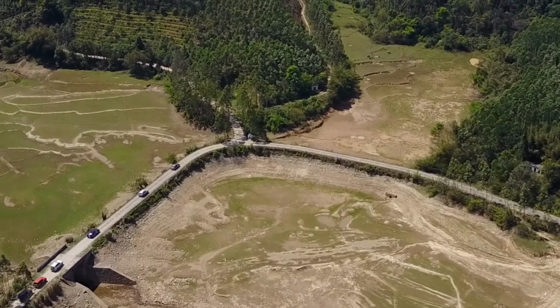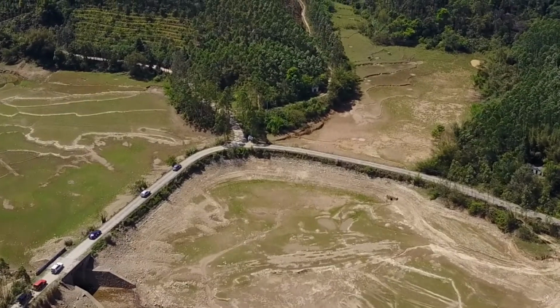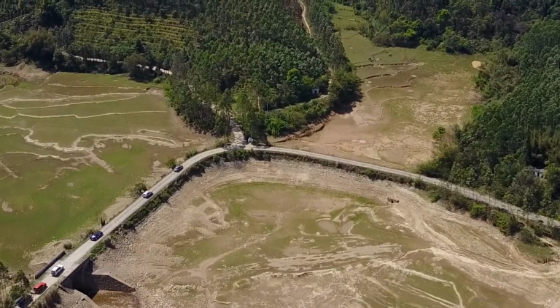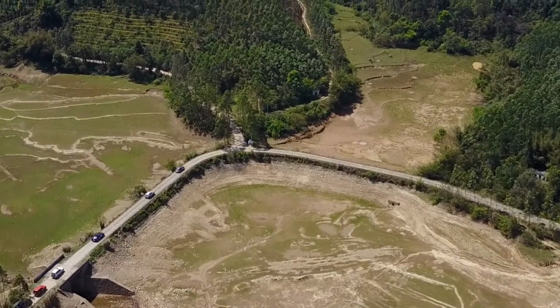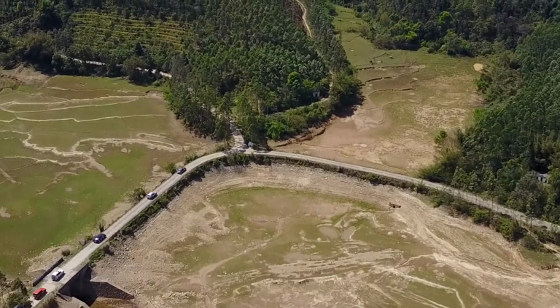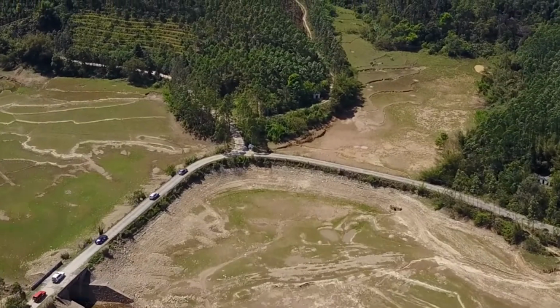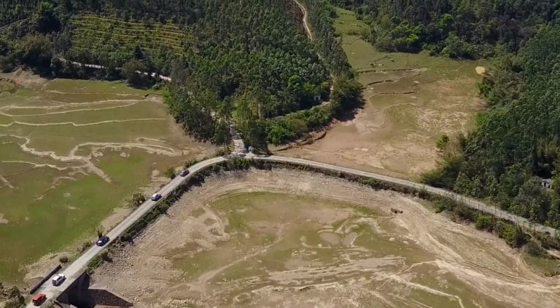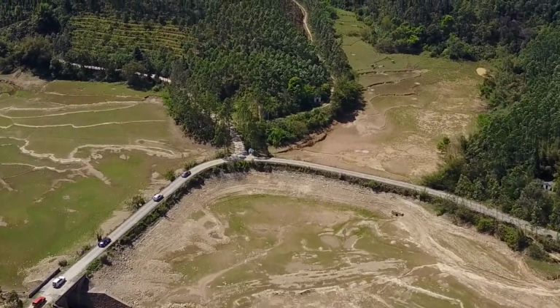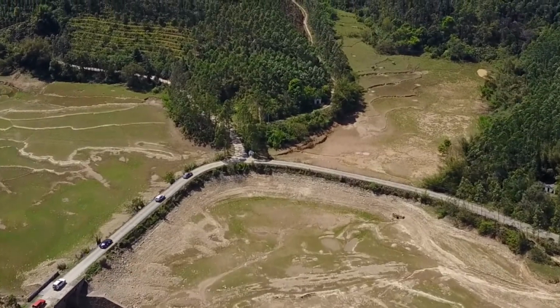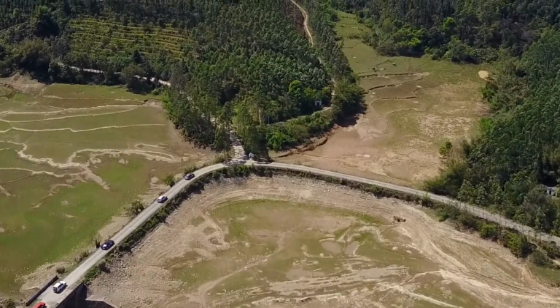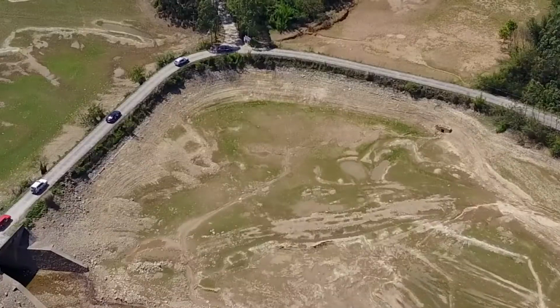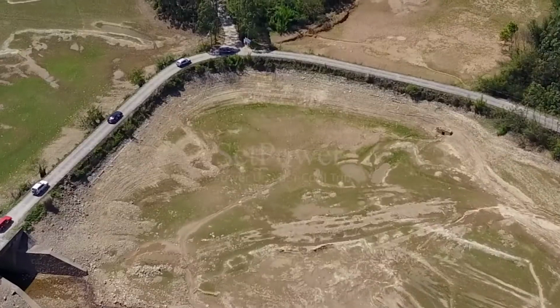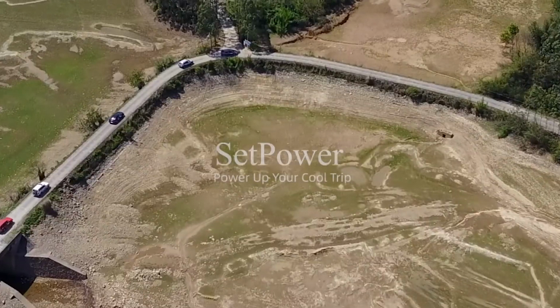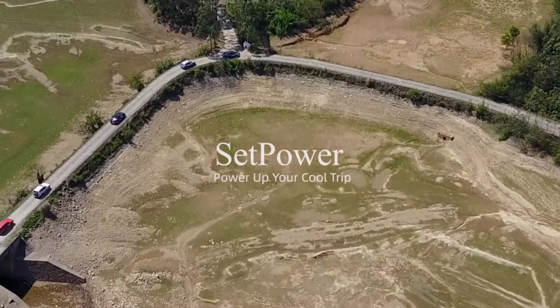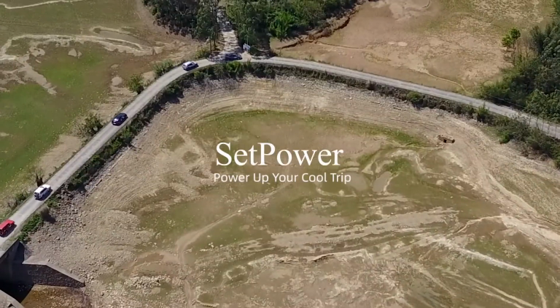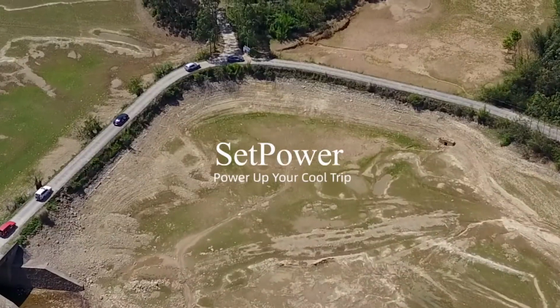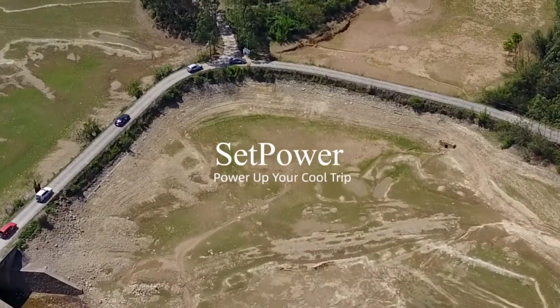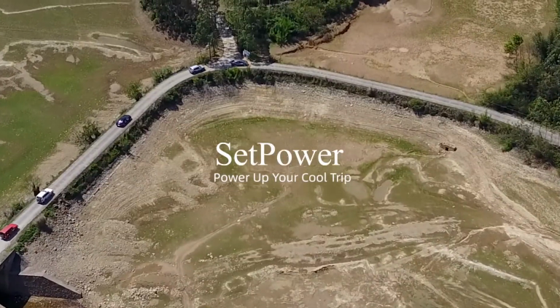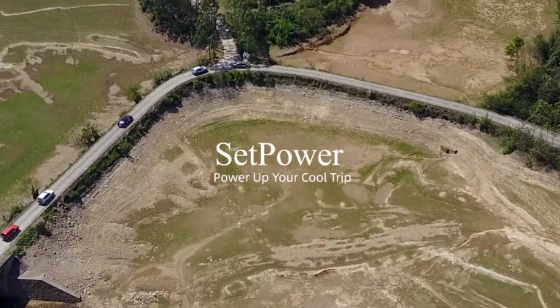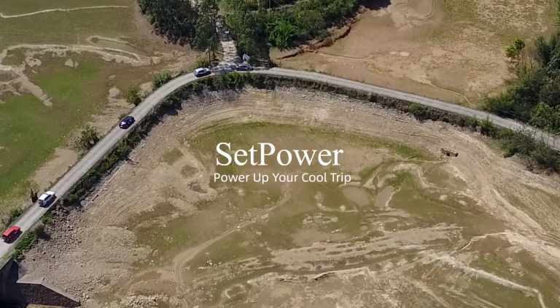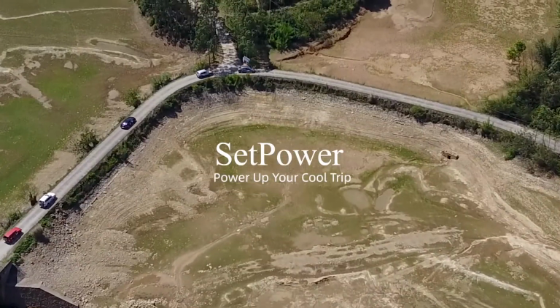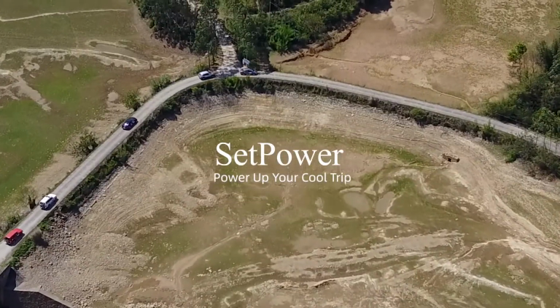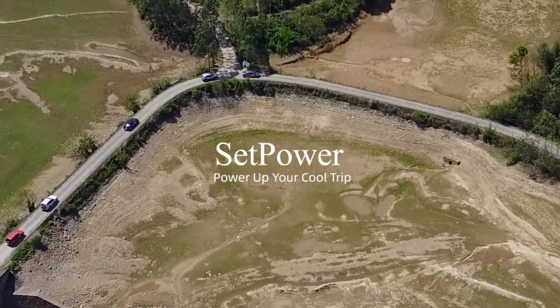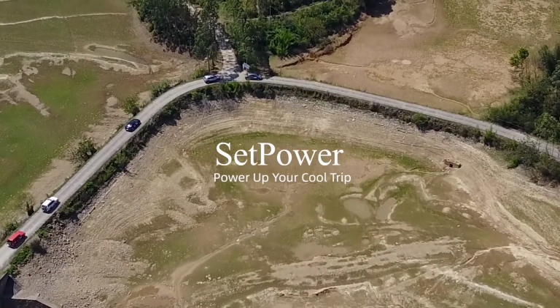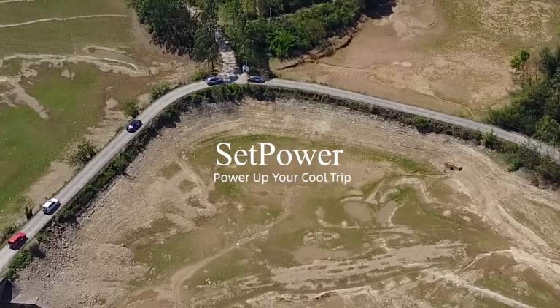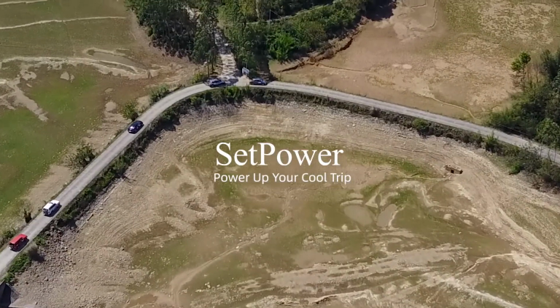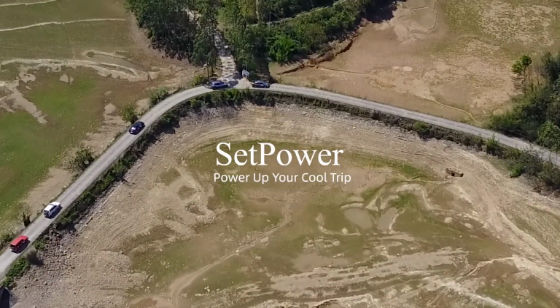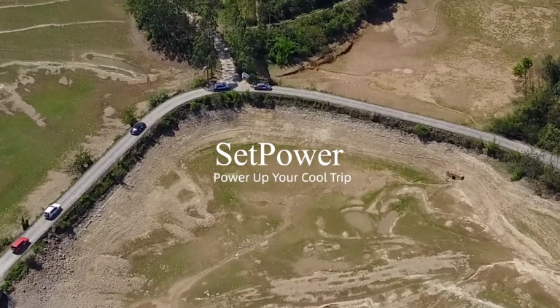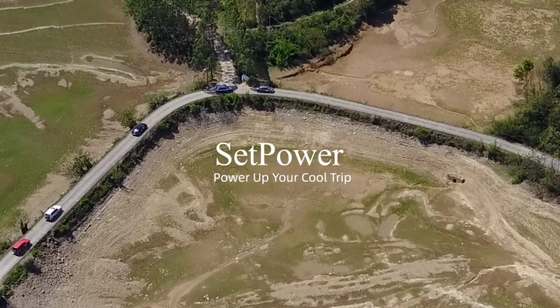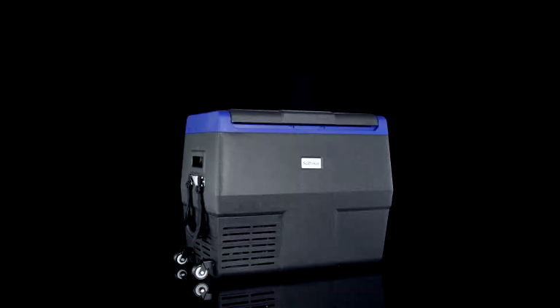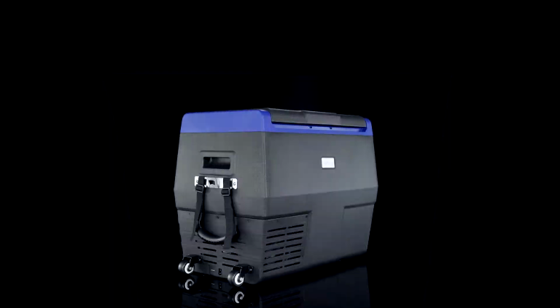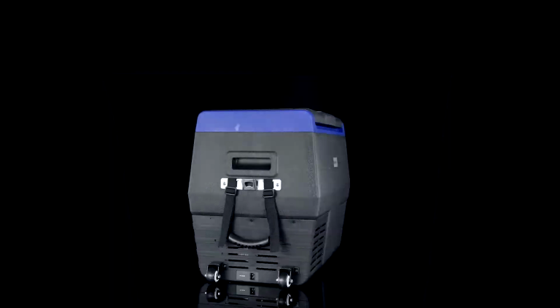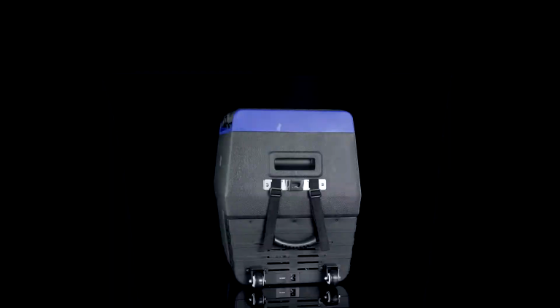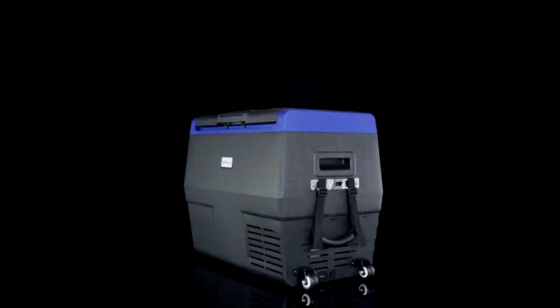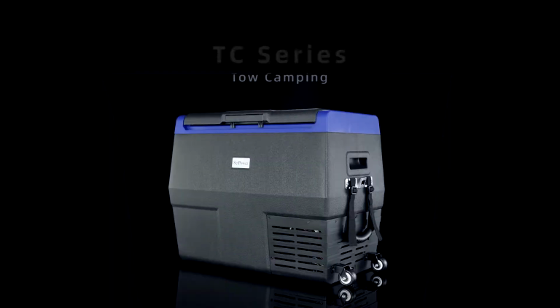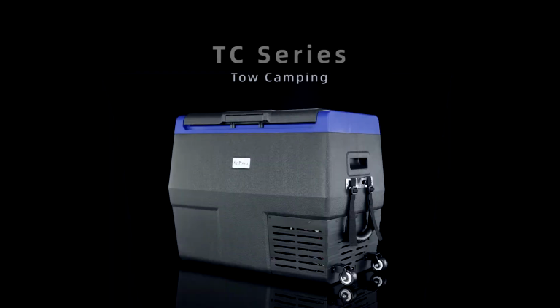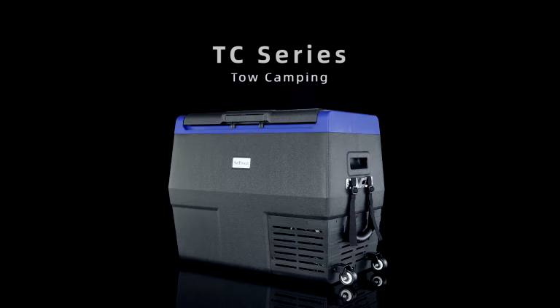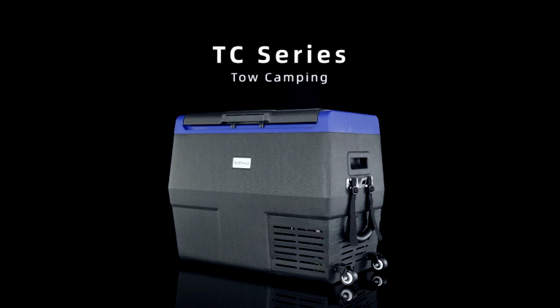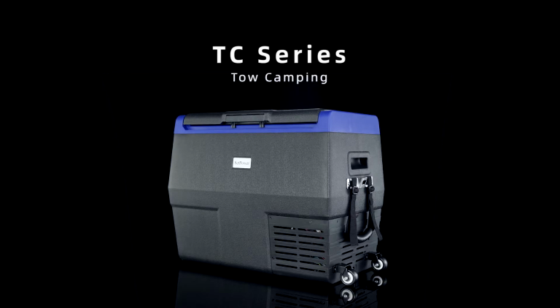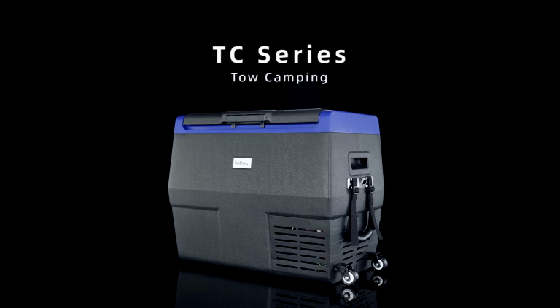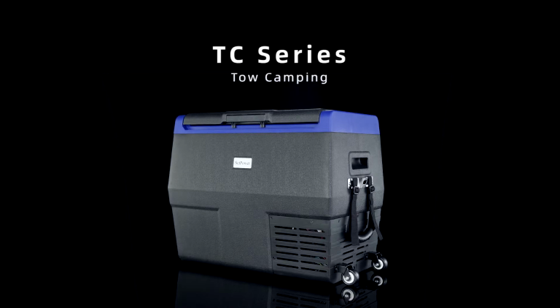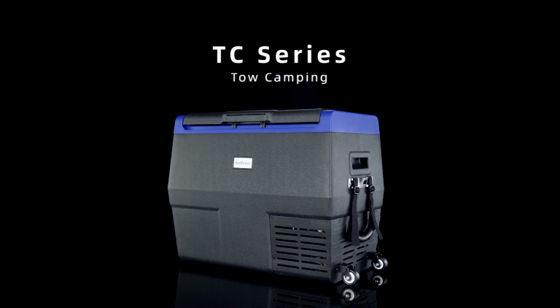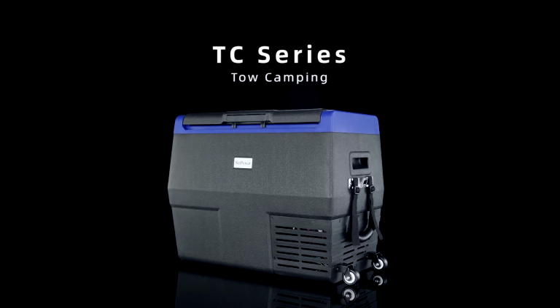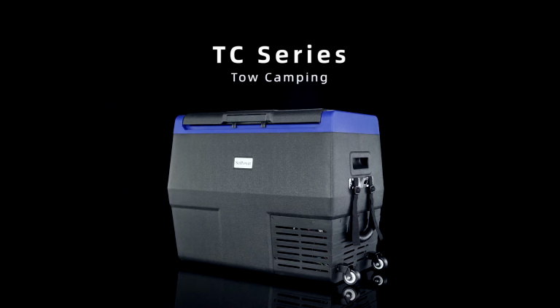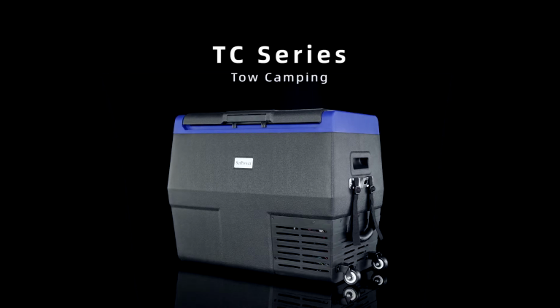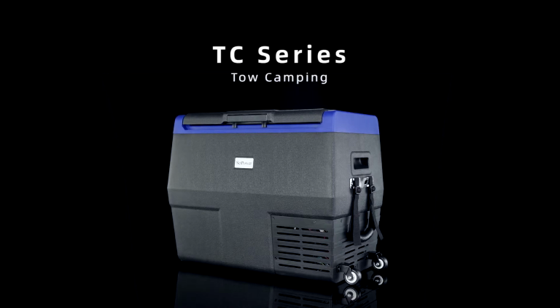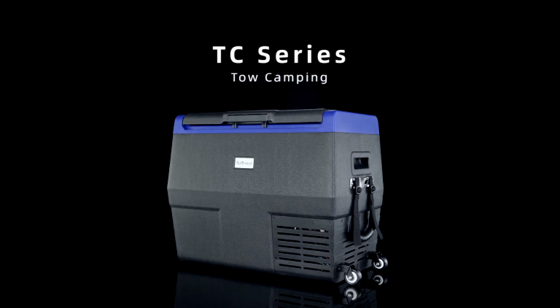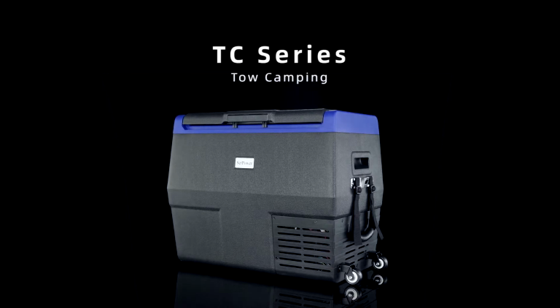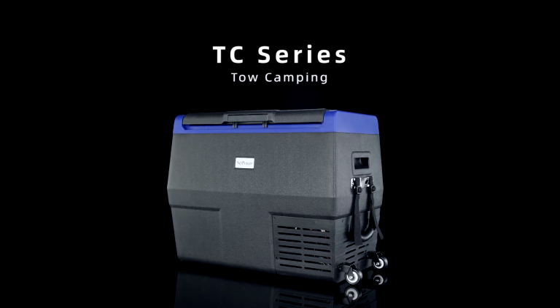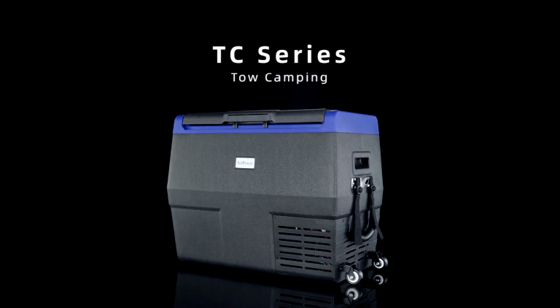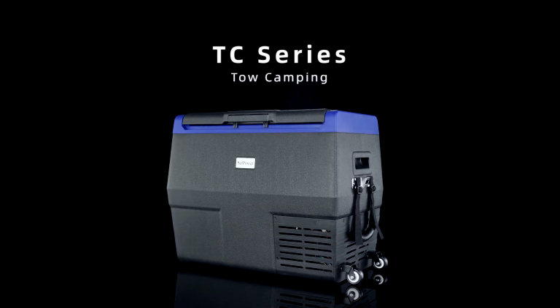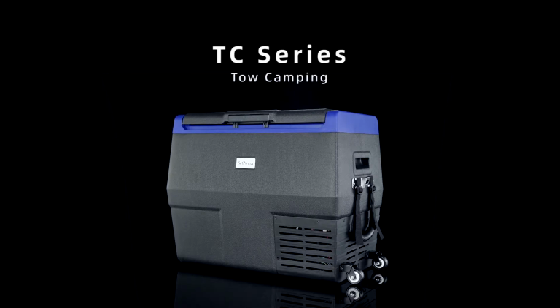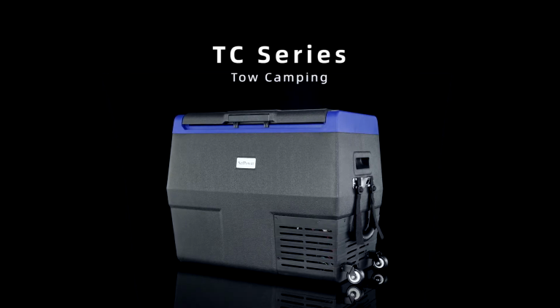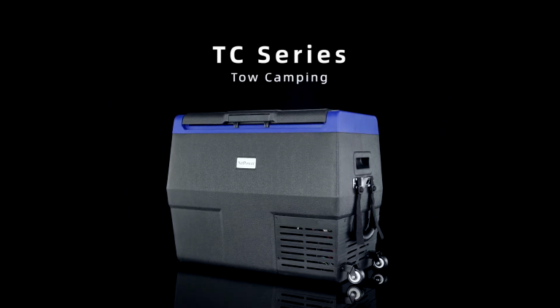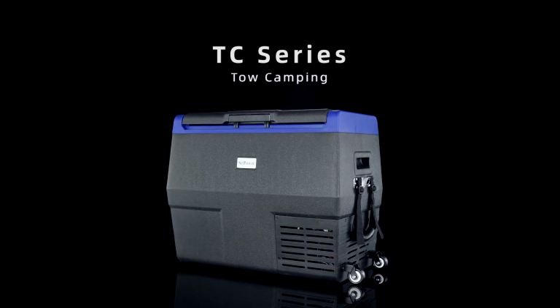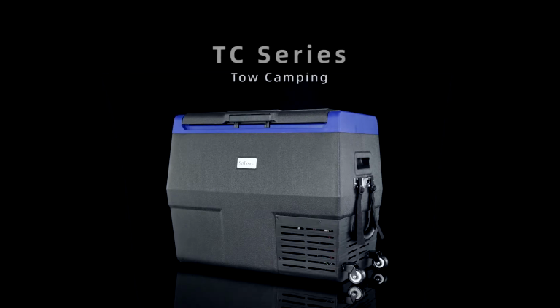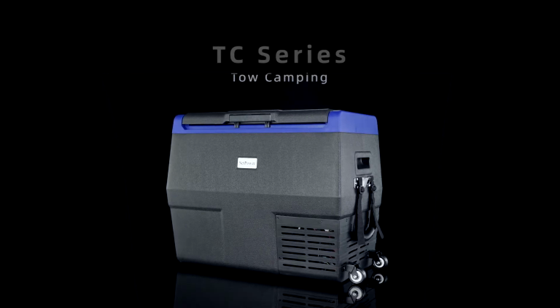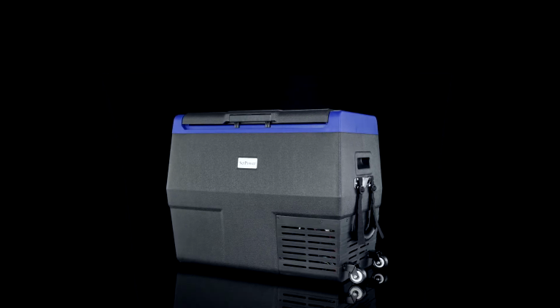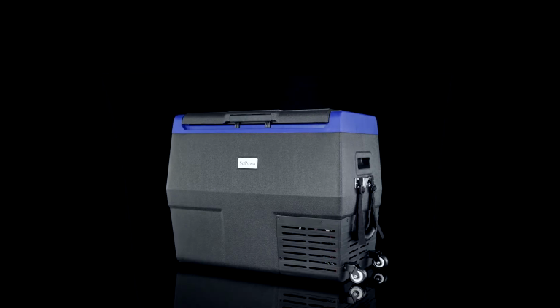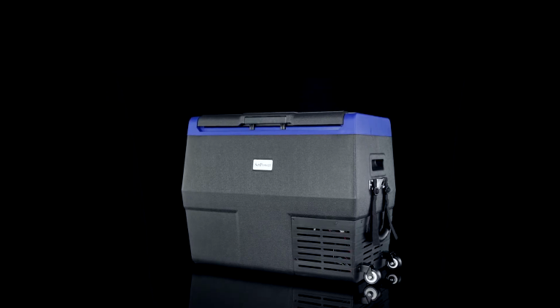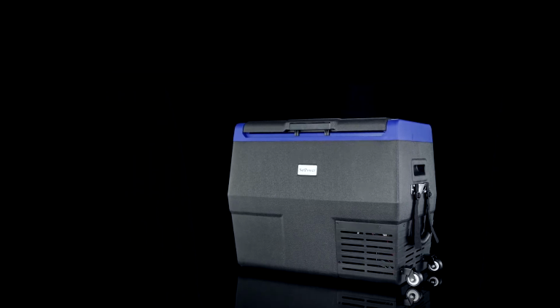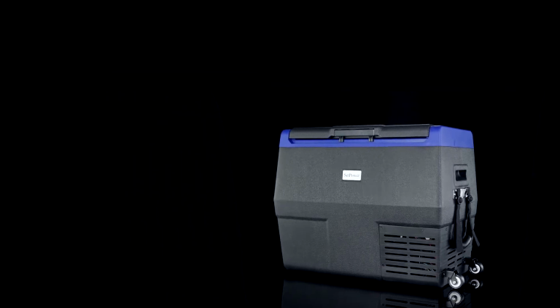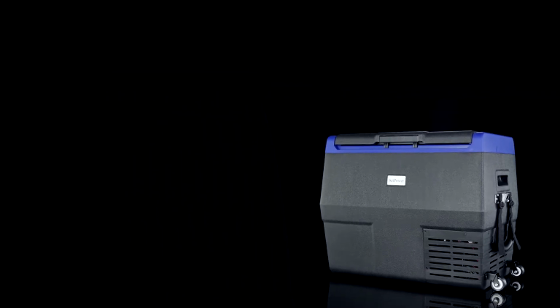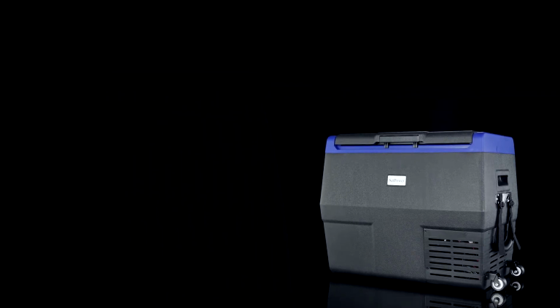Hello, this is Setpower. Today's everything is about our TC series of automotive fridge.